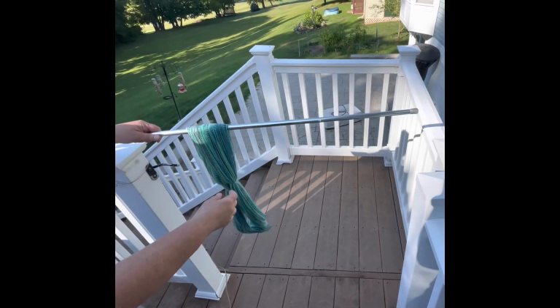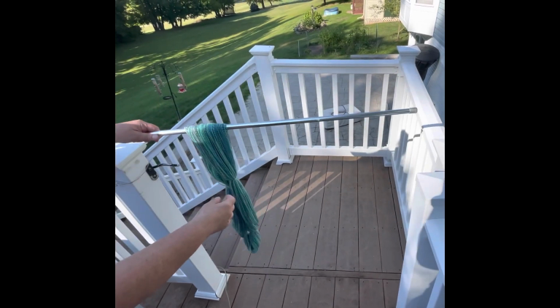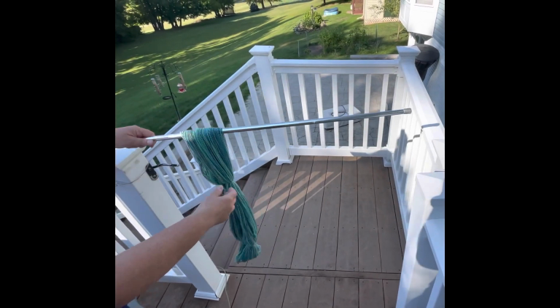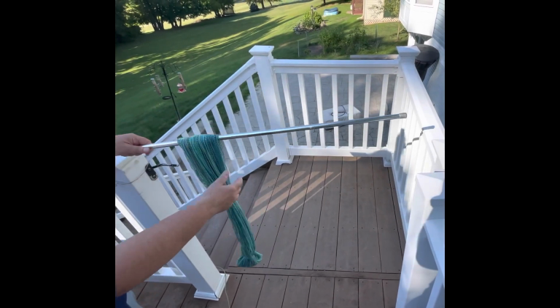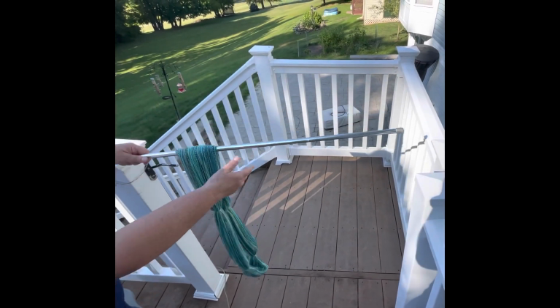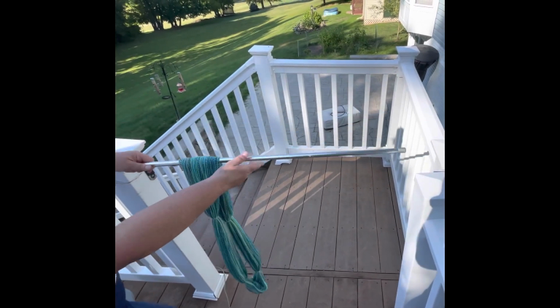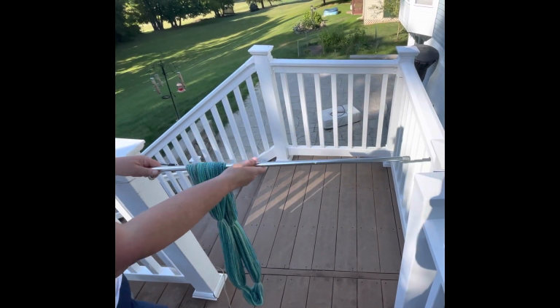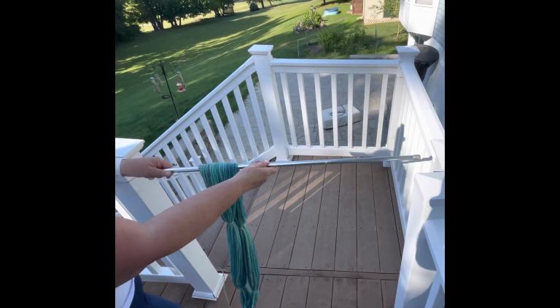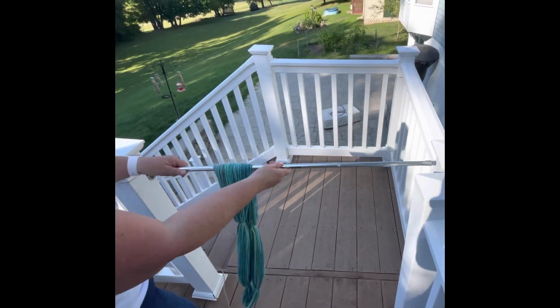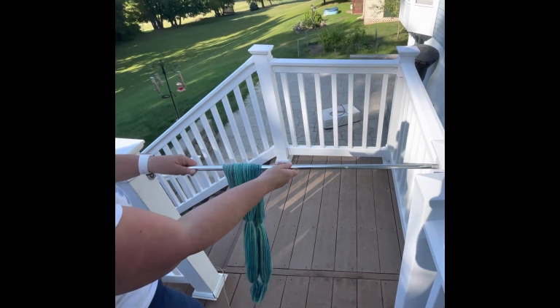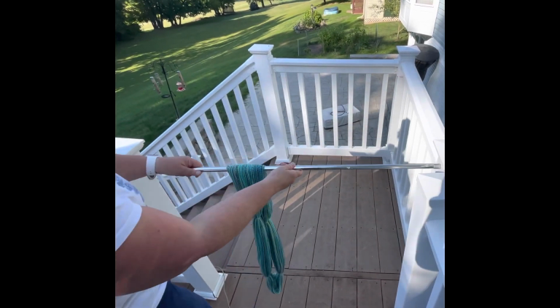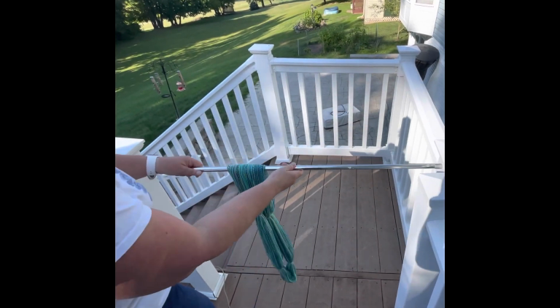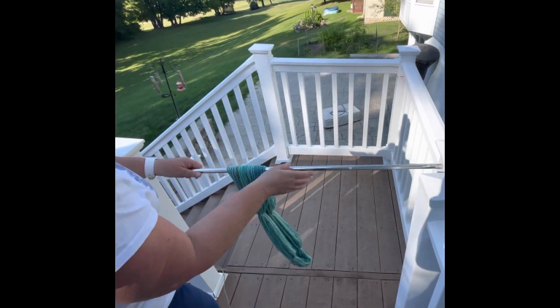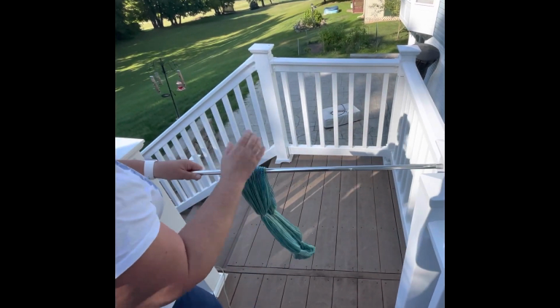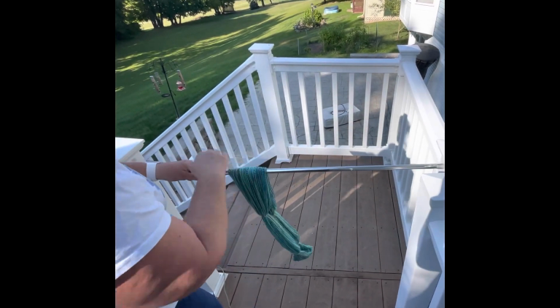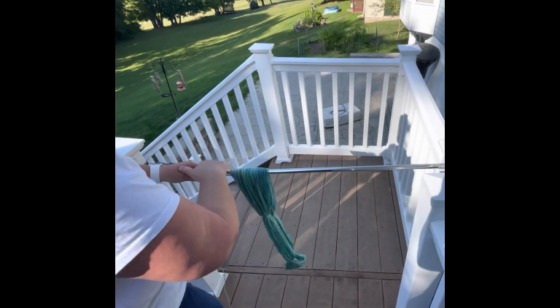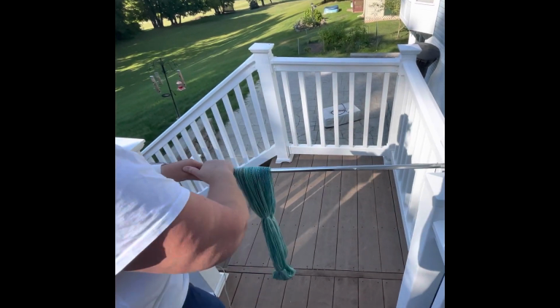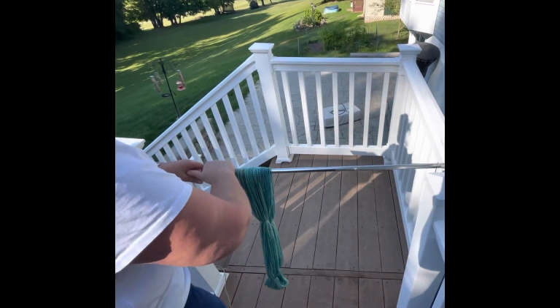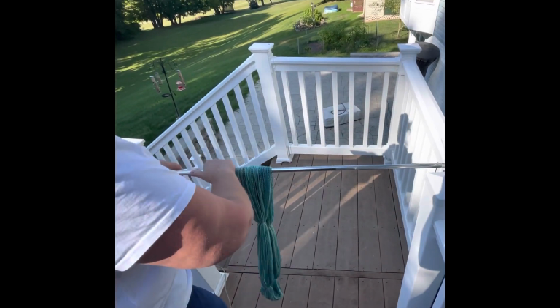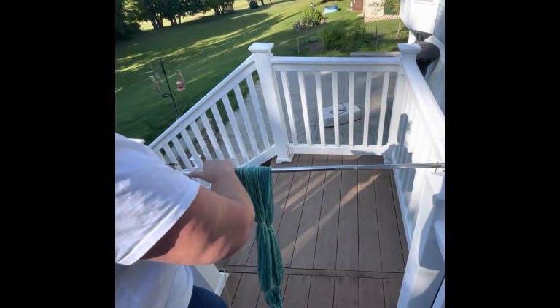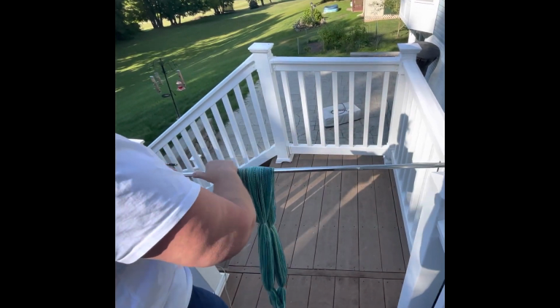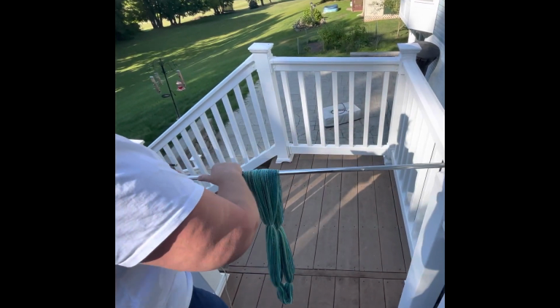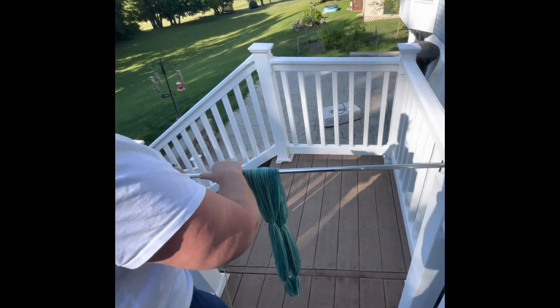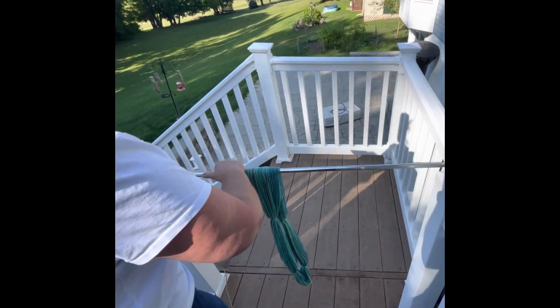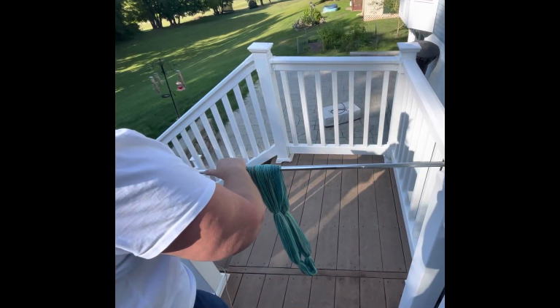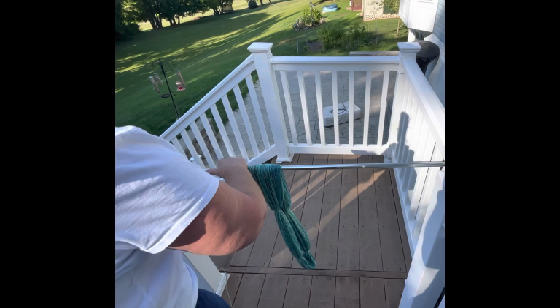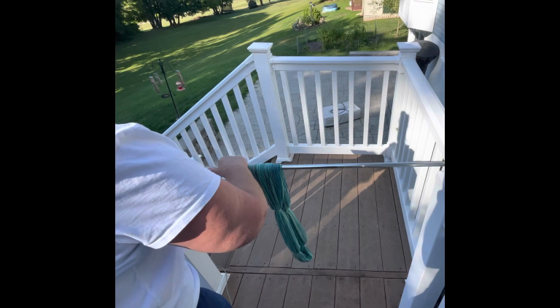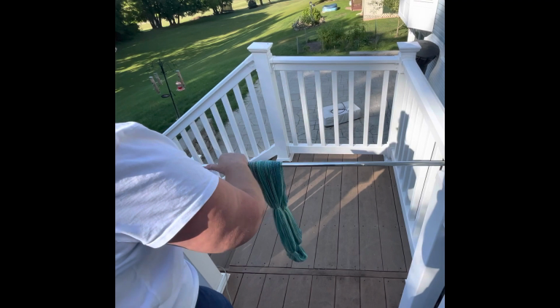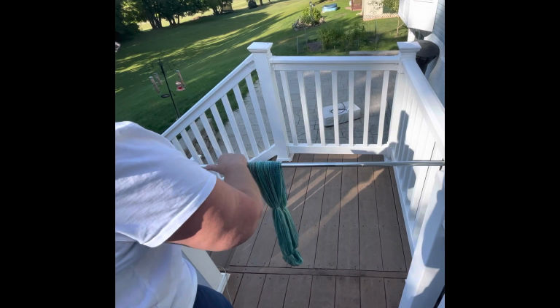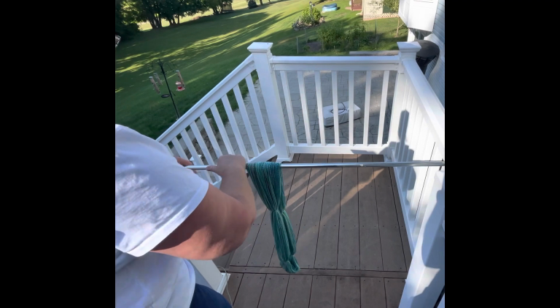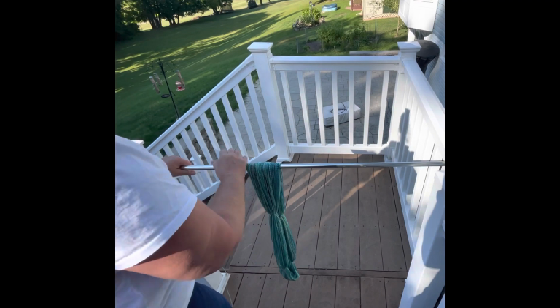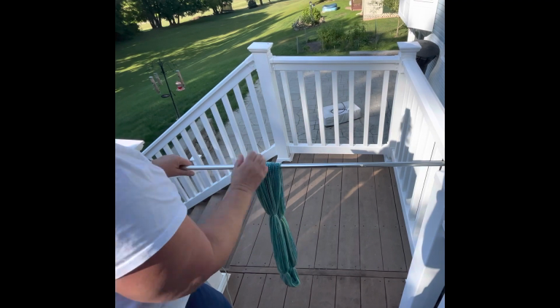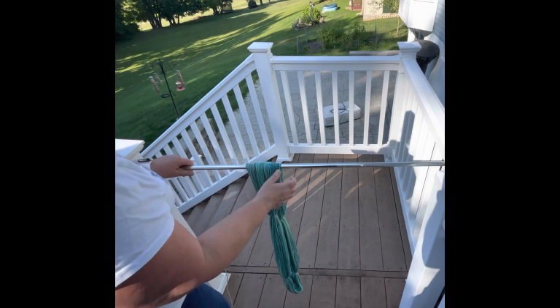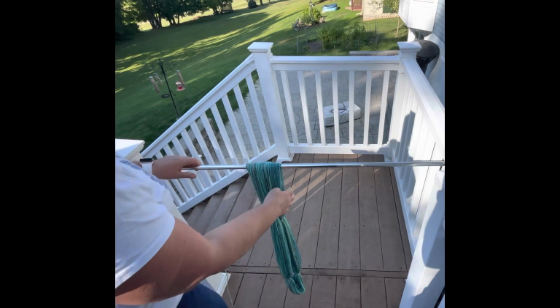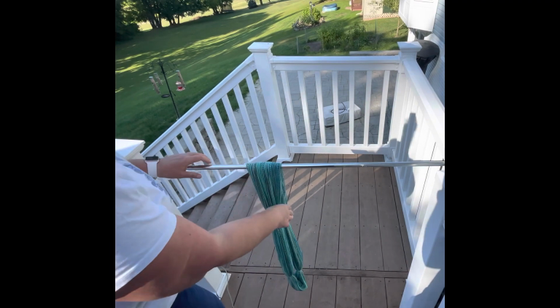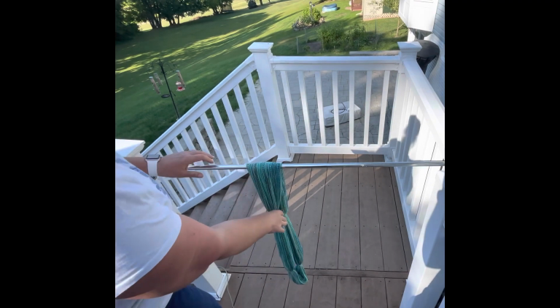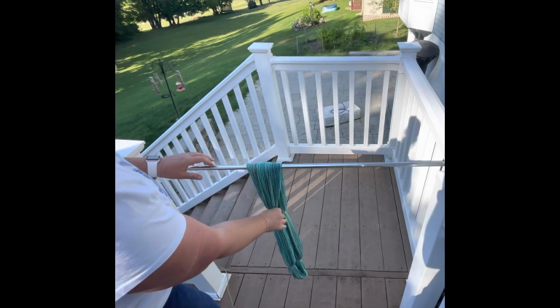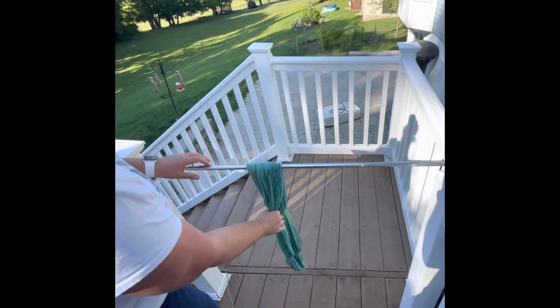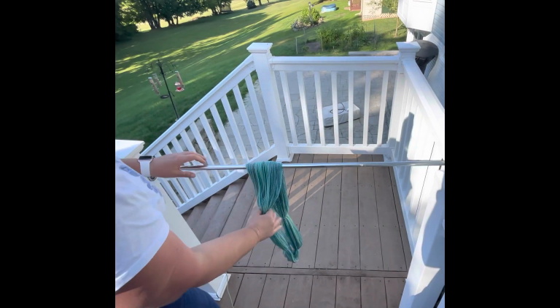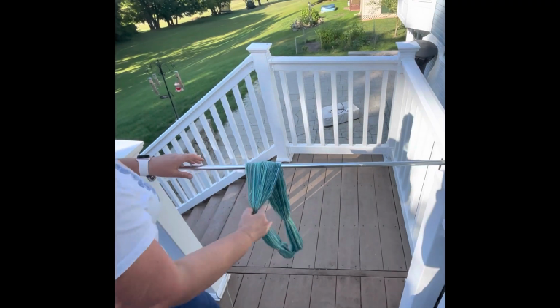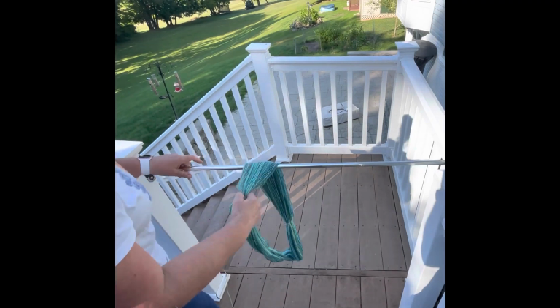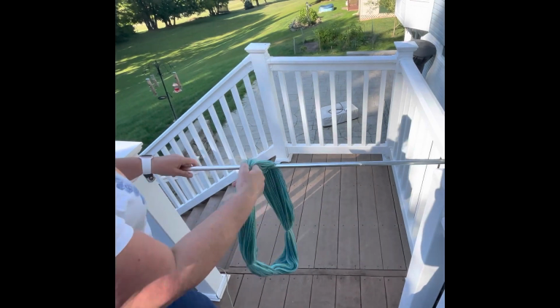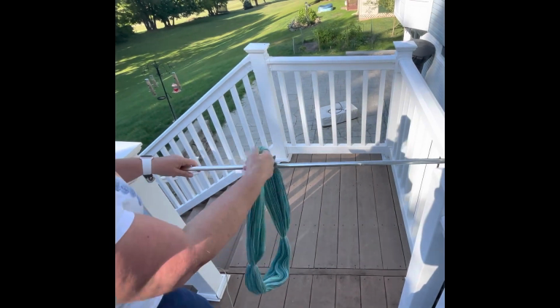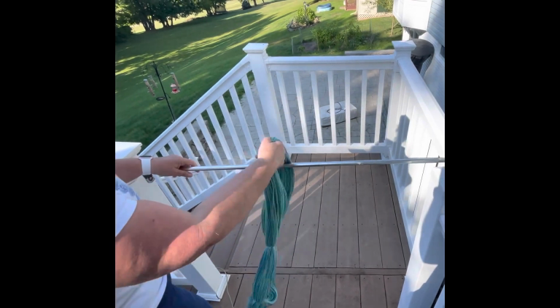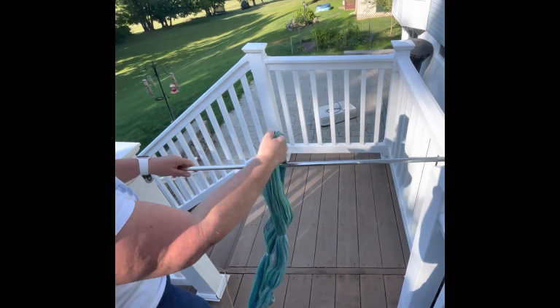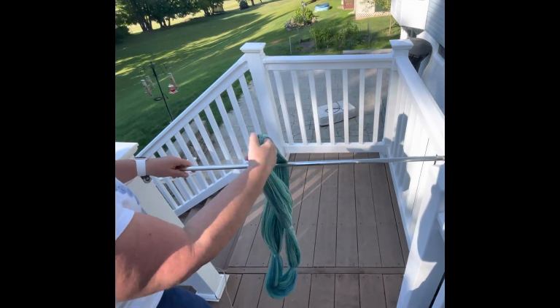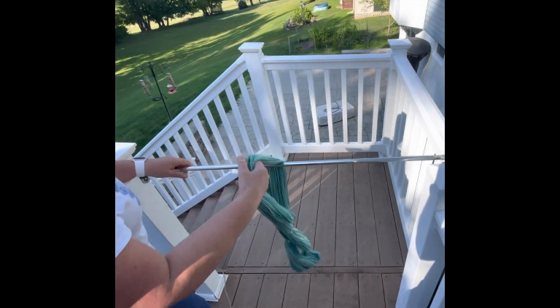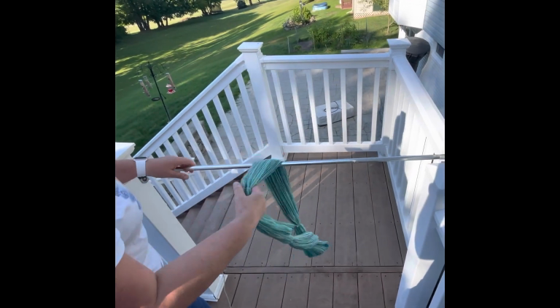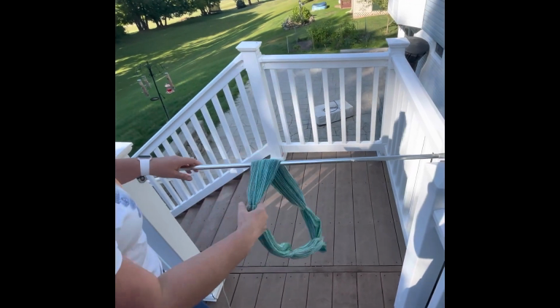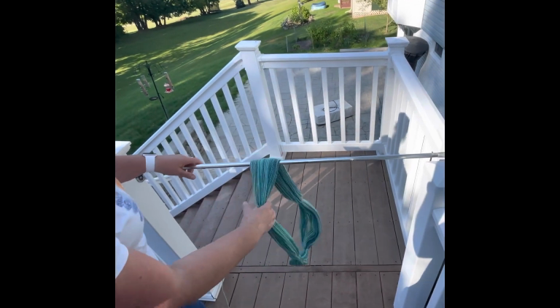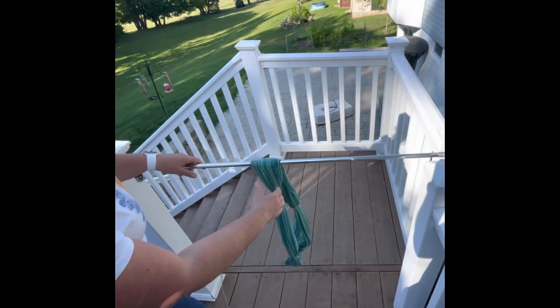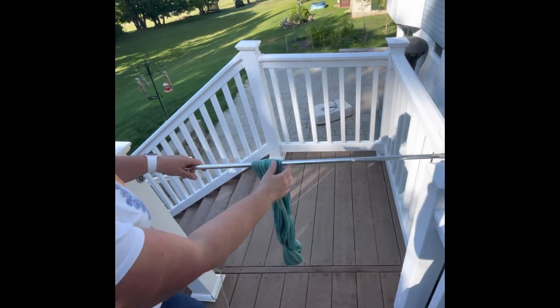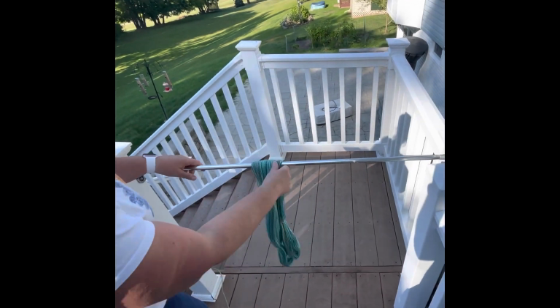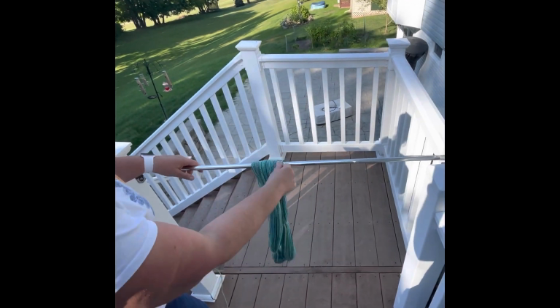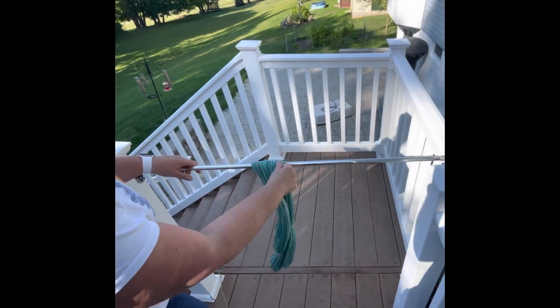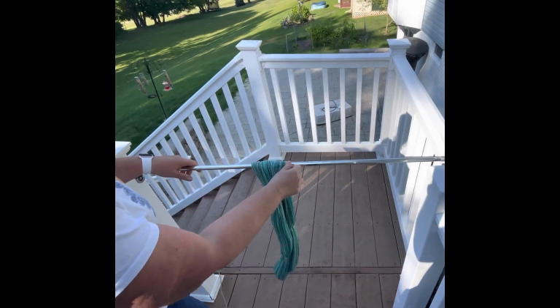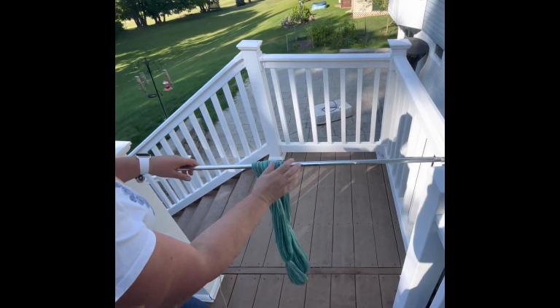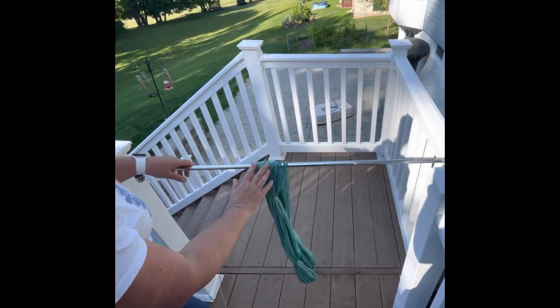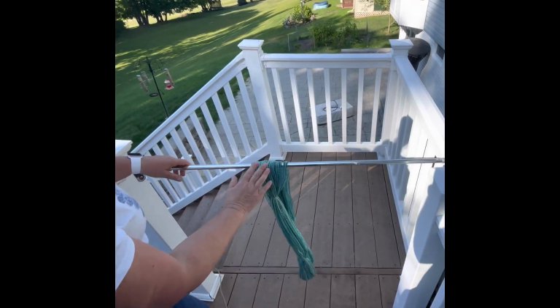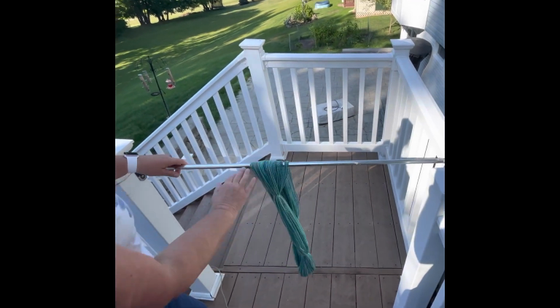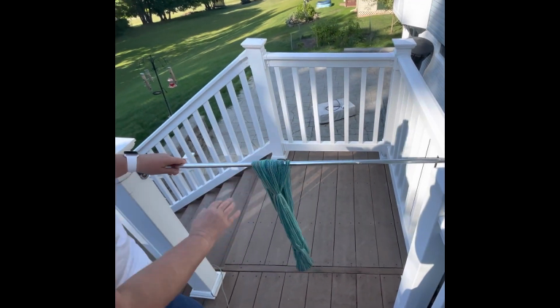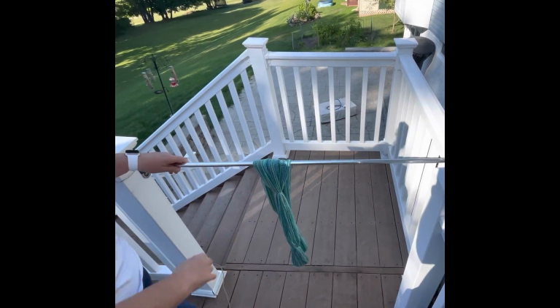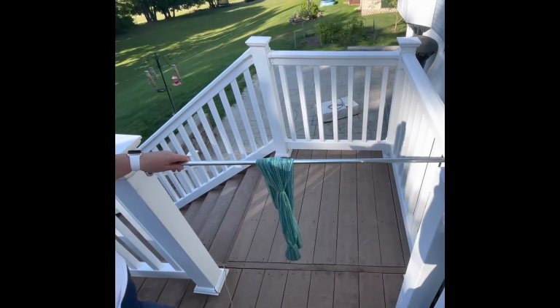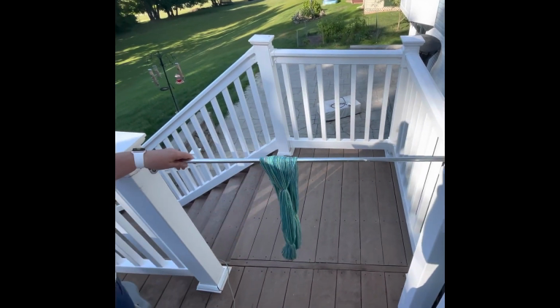We'll be back to check it when my son is done blowing the grass. It's very hot outside today, so I think this is going to dry really fast.